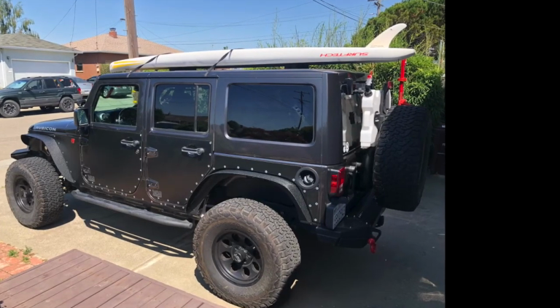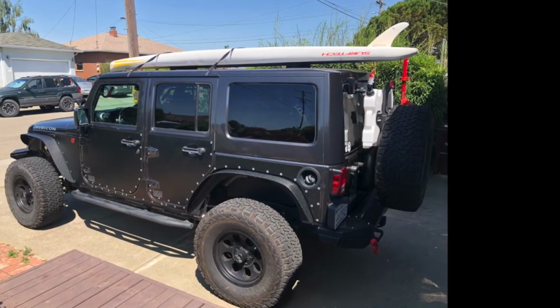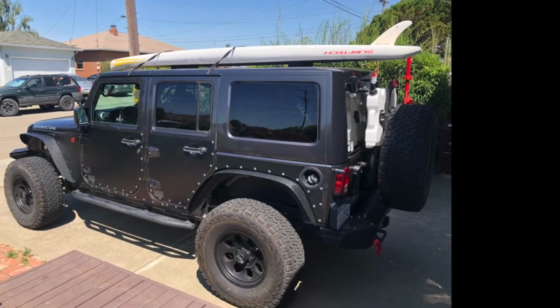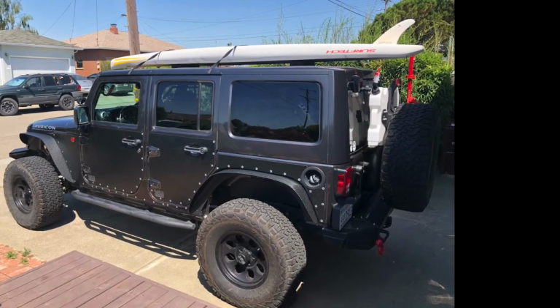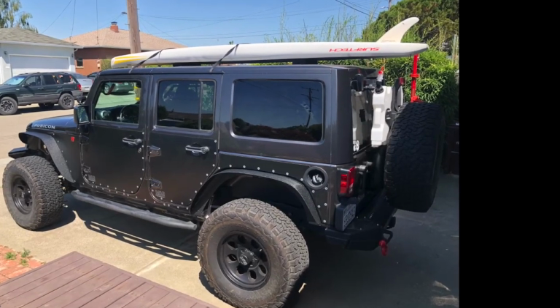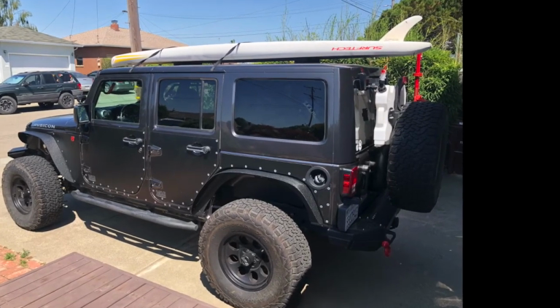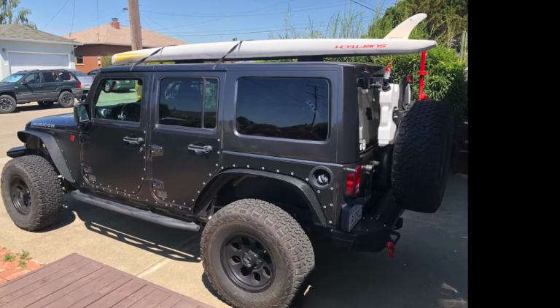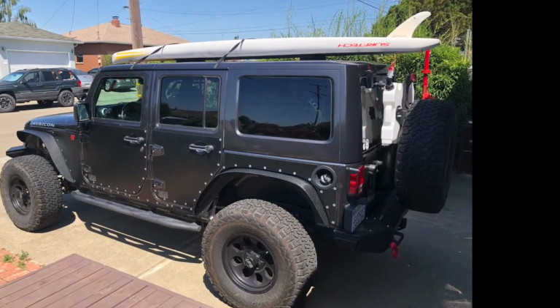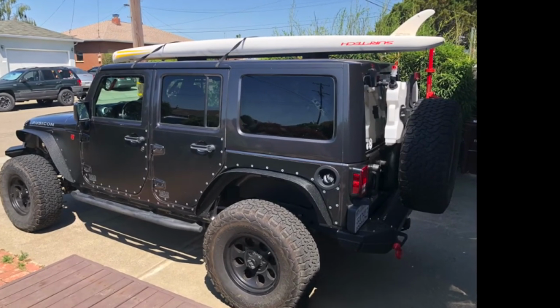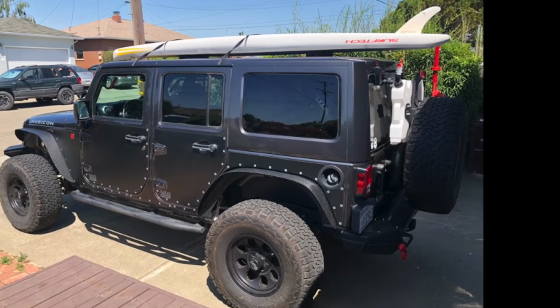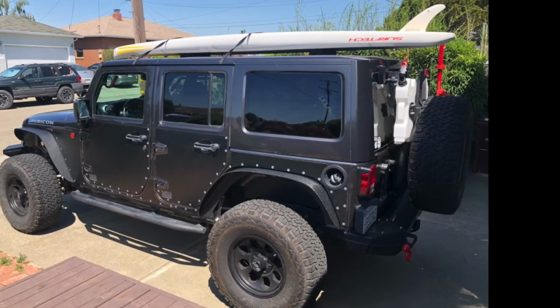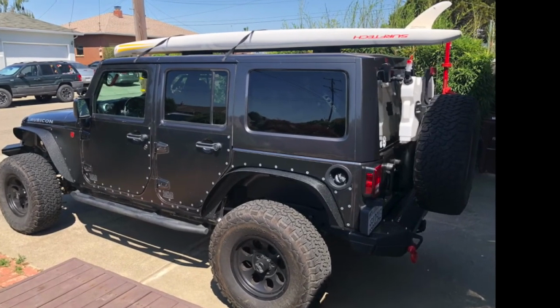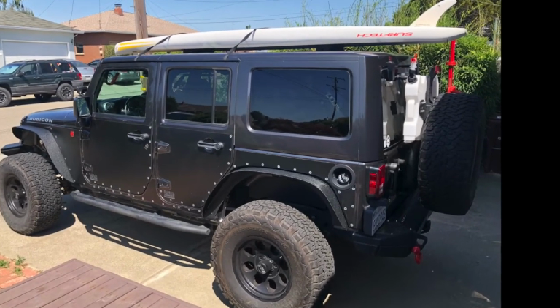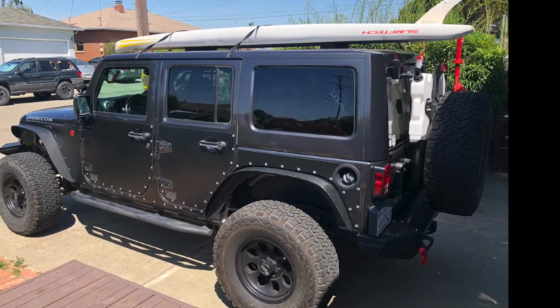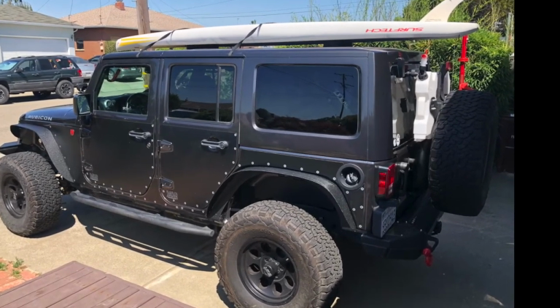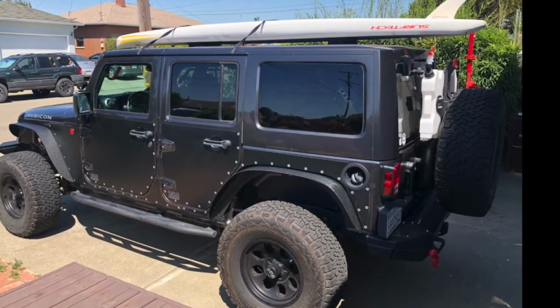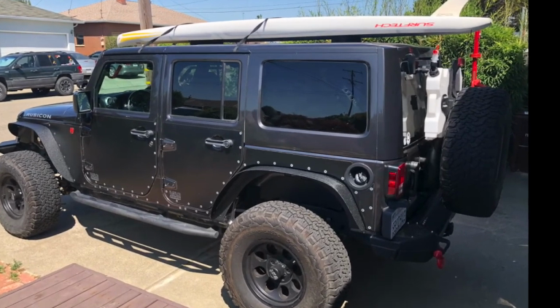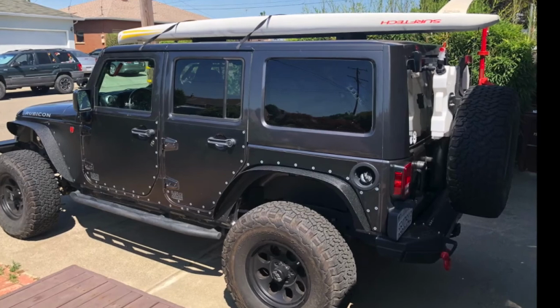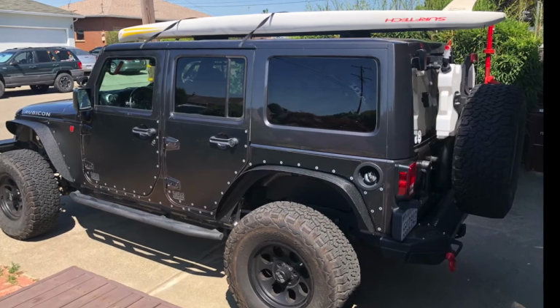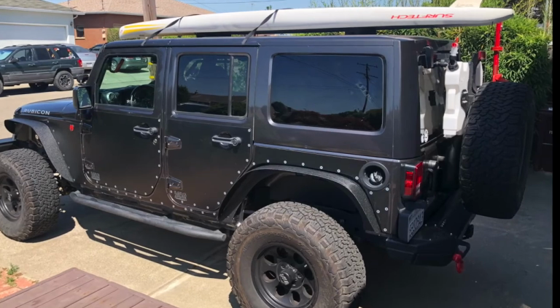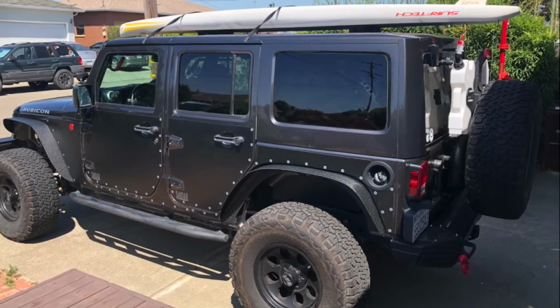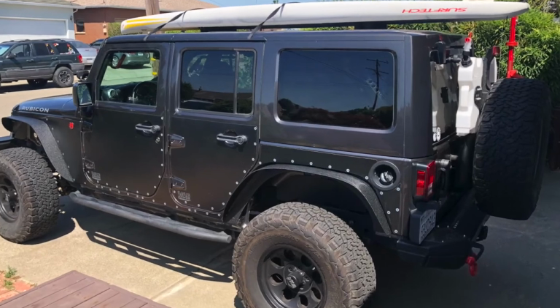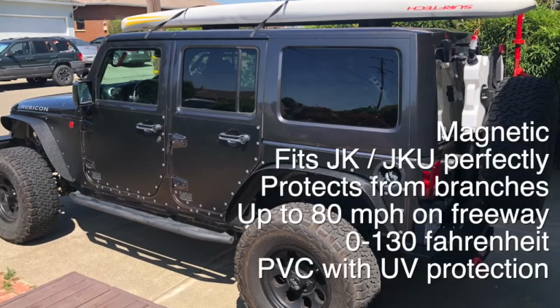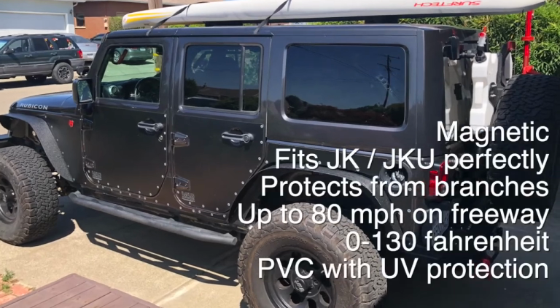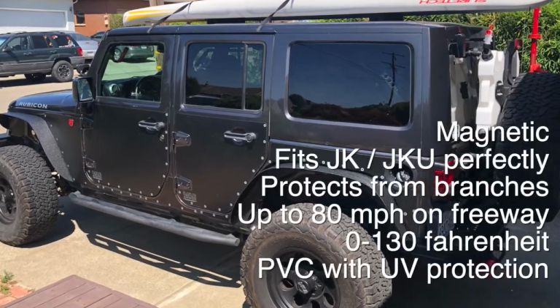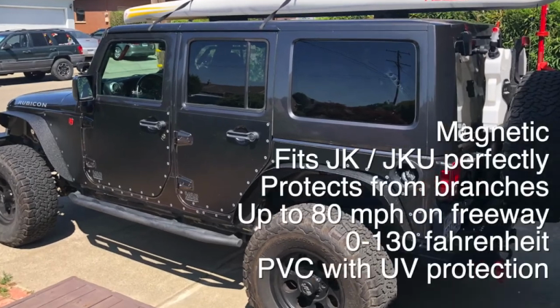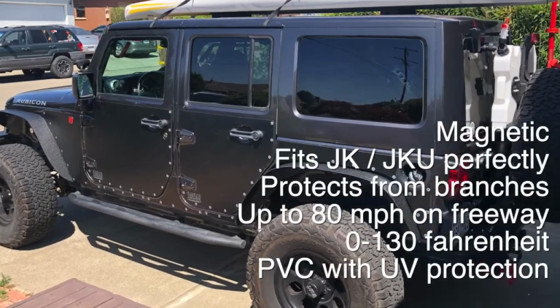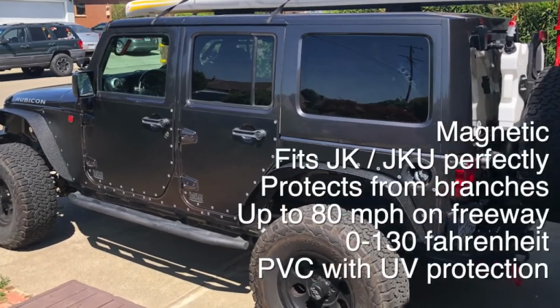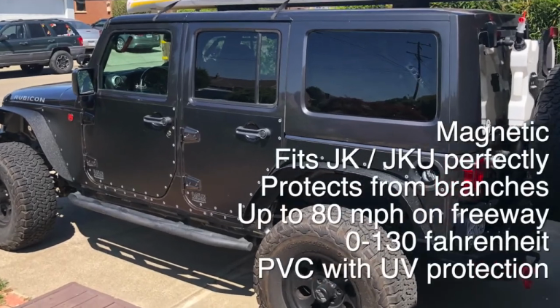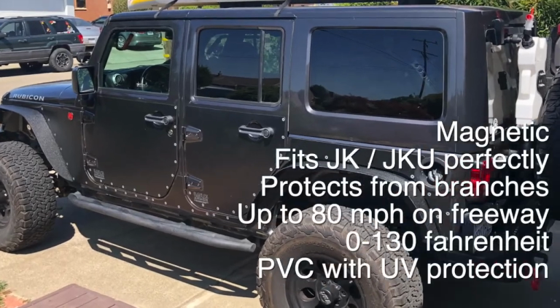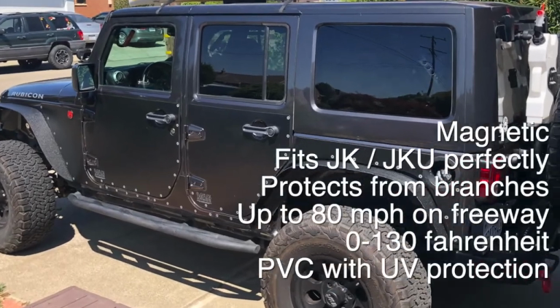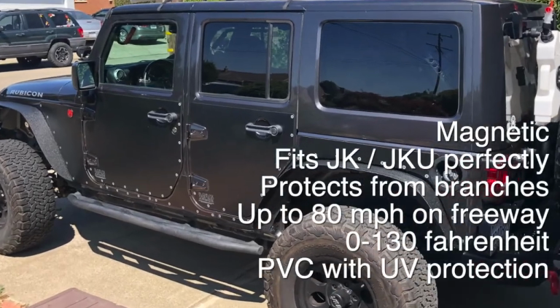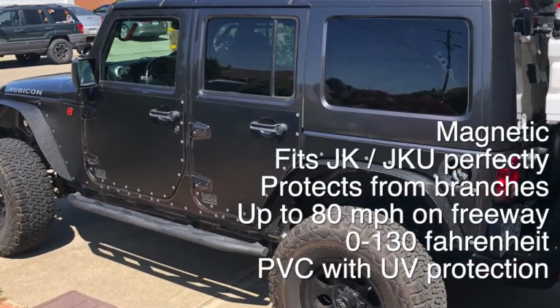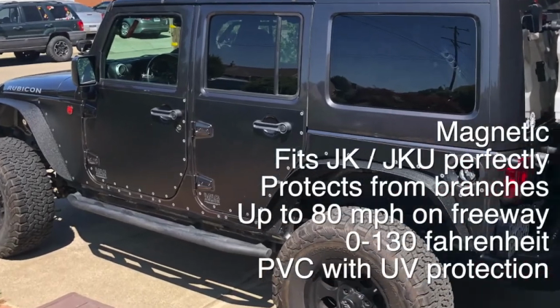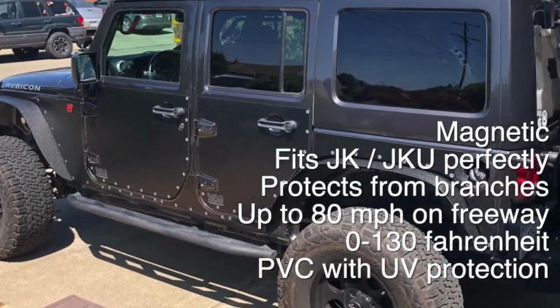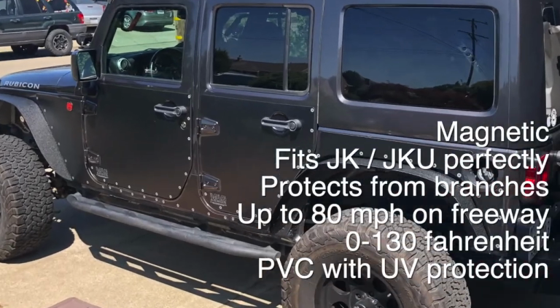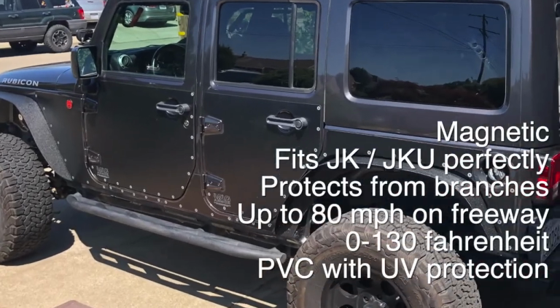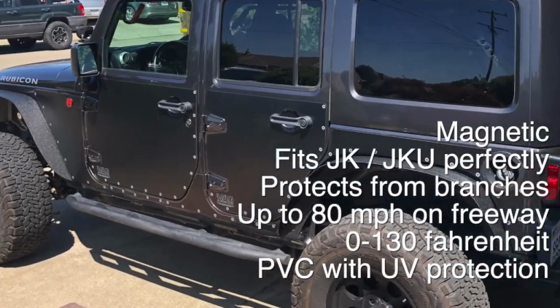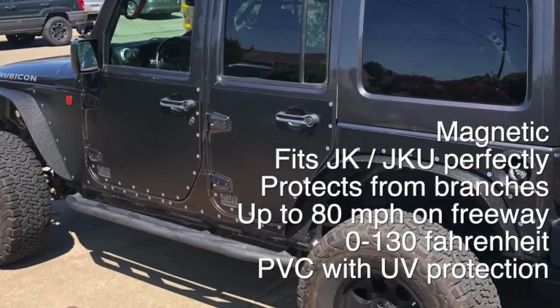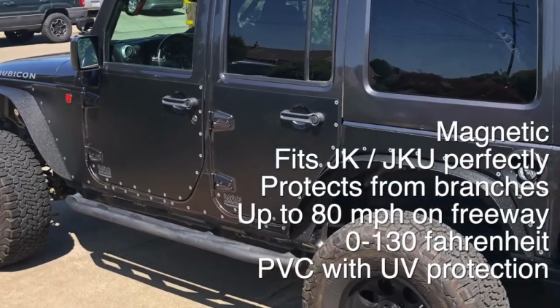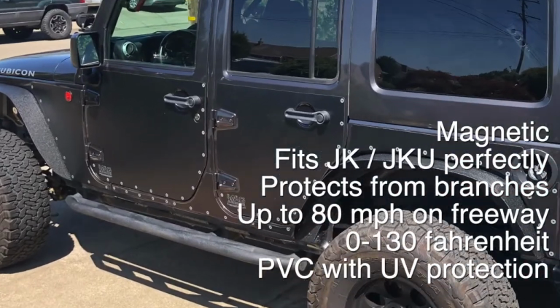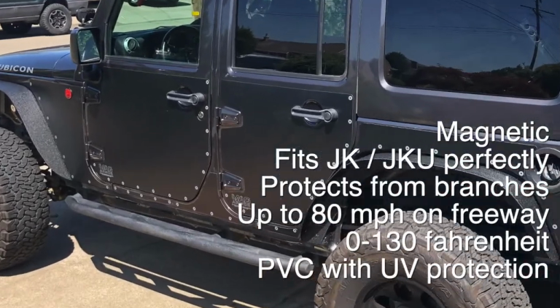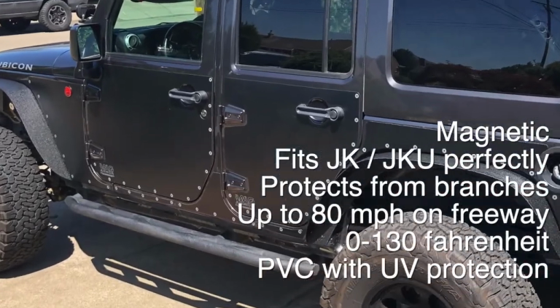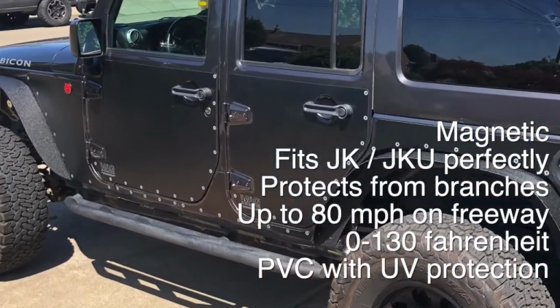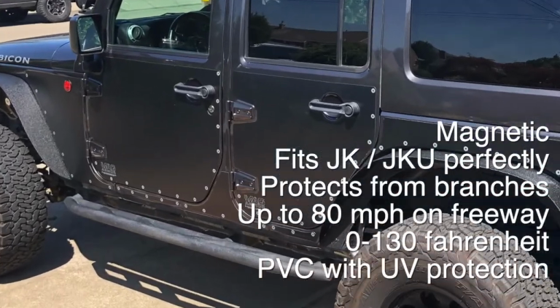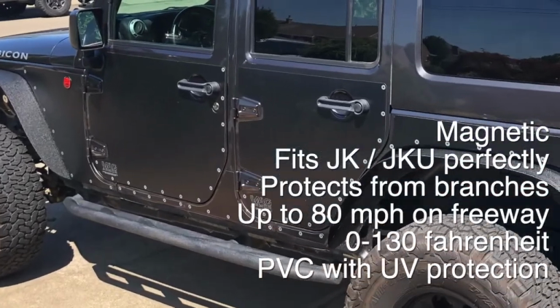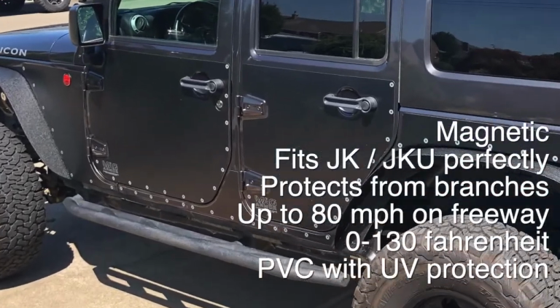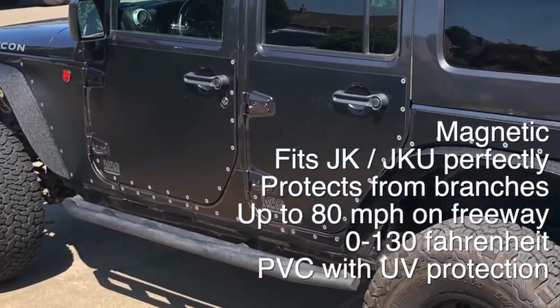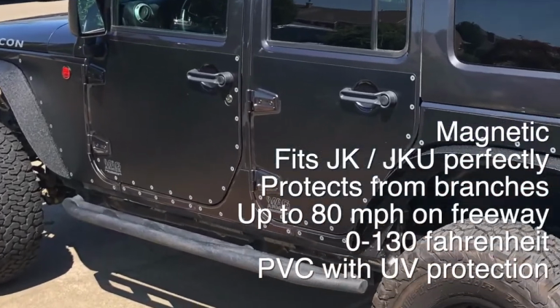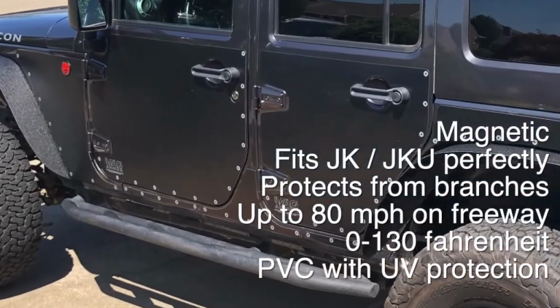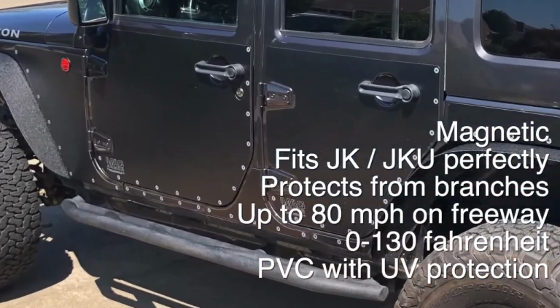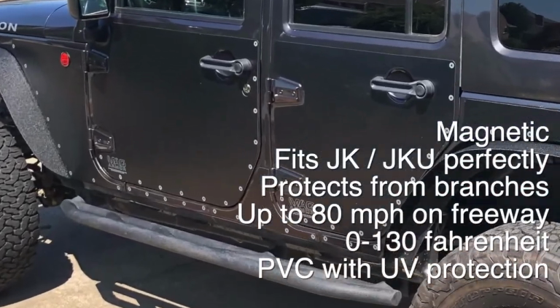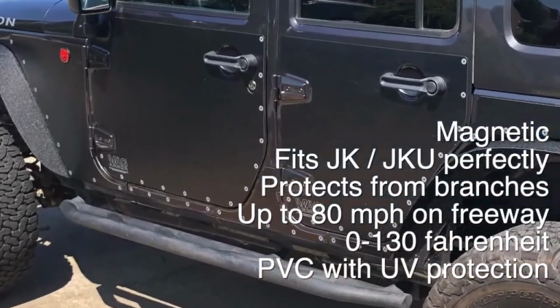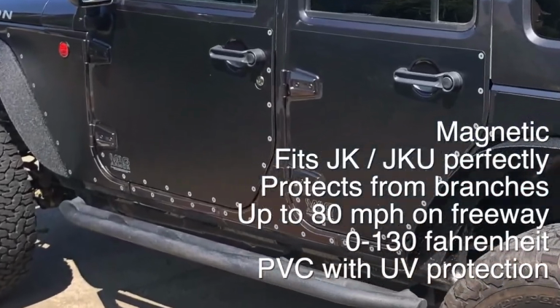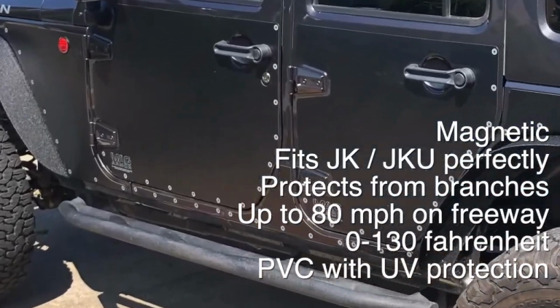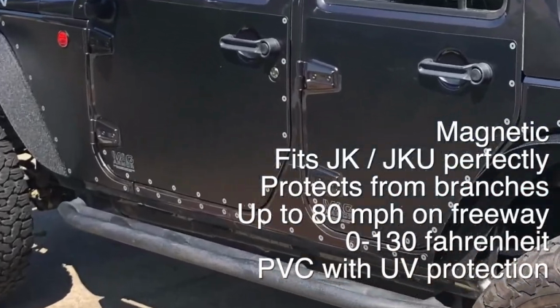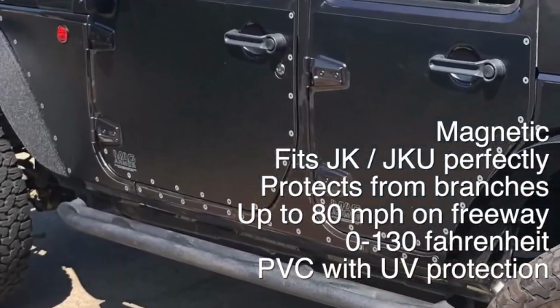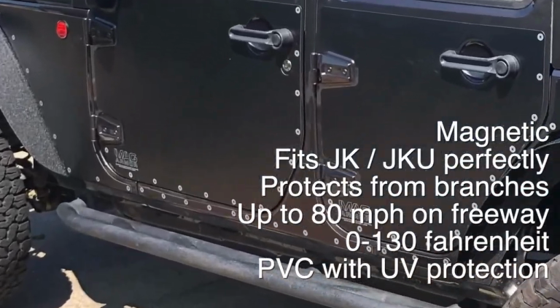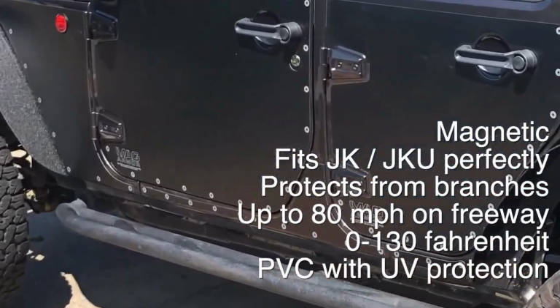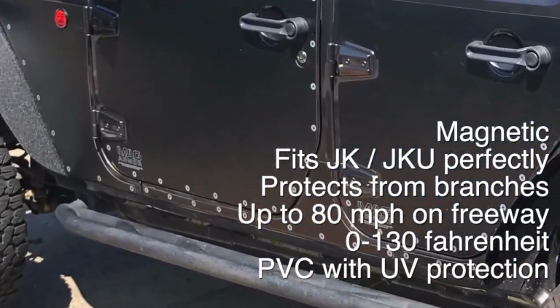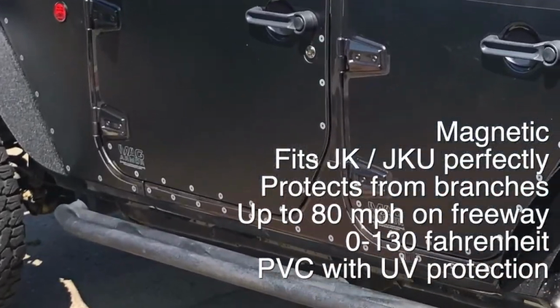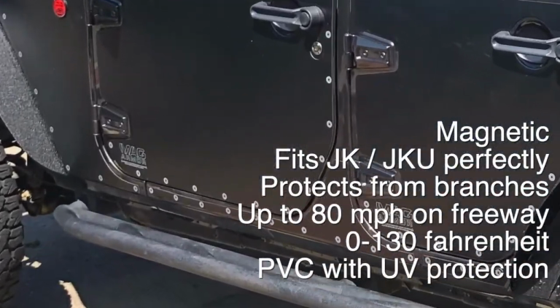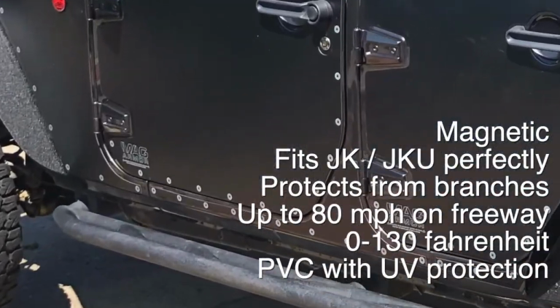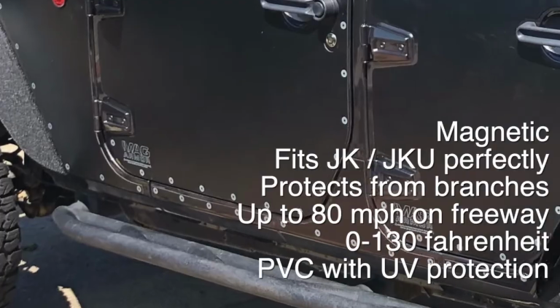It's pretty tough, stays on on the freeway up to like 80 miles an hour, works in a range of temperatures, and I kind of like some of the accents it's got on it.